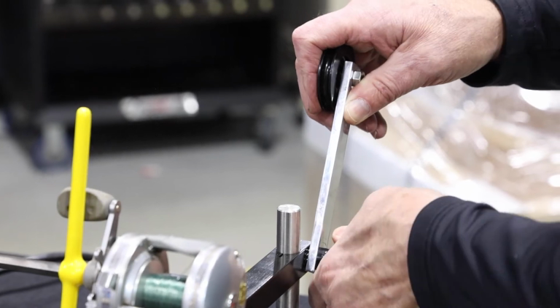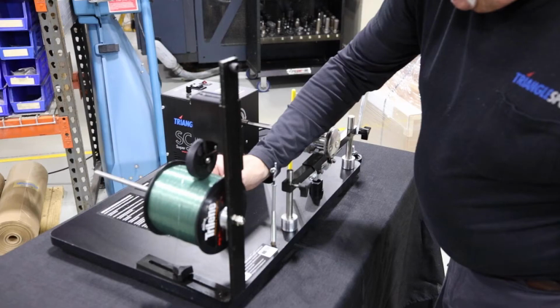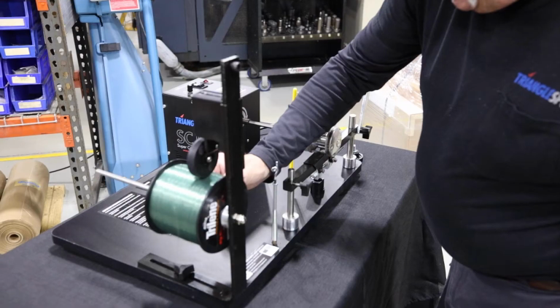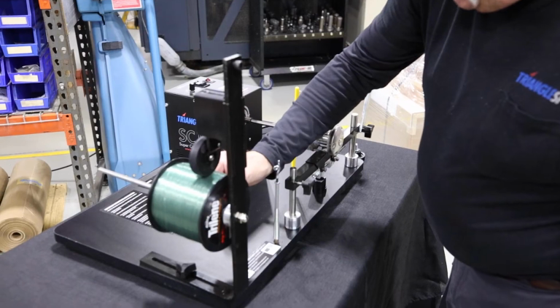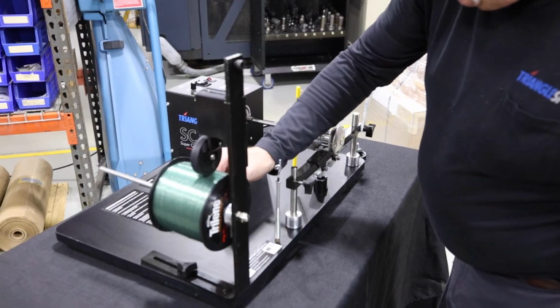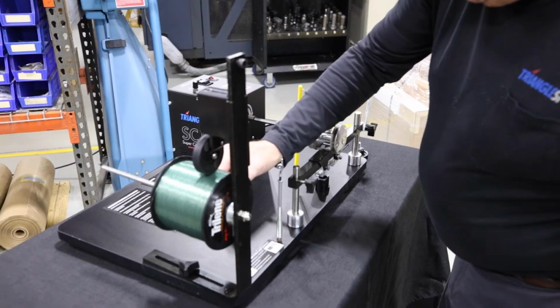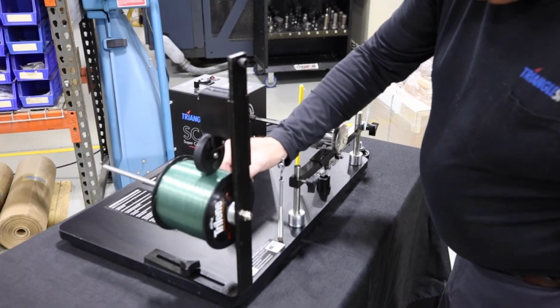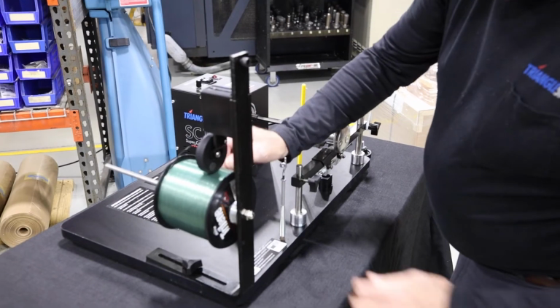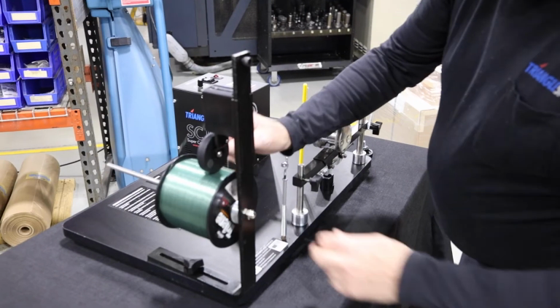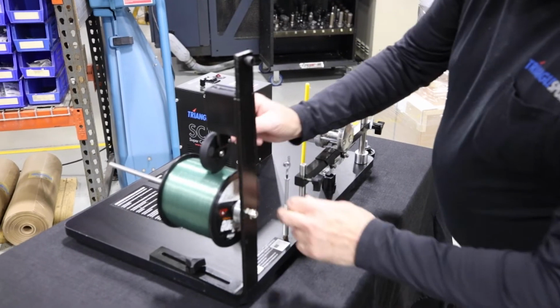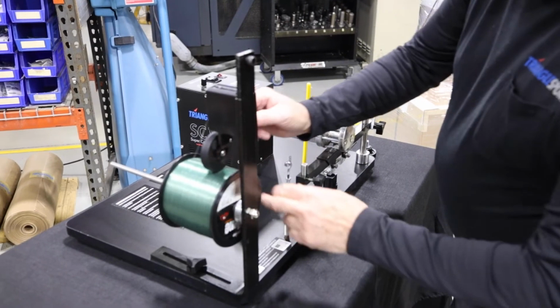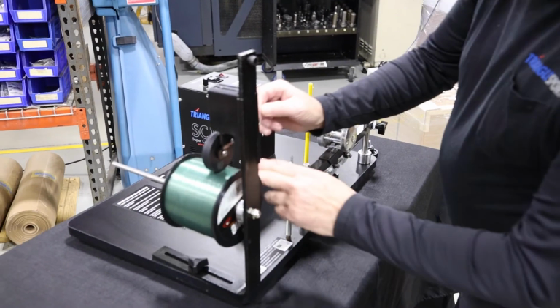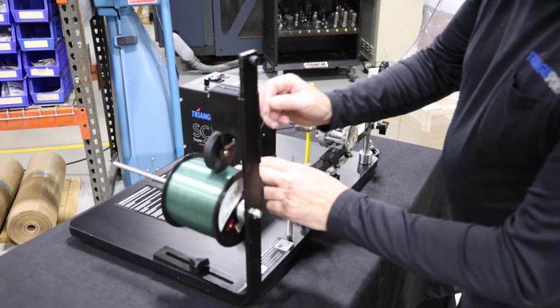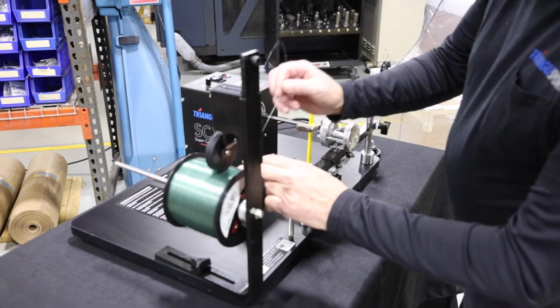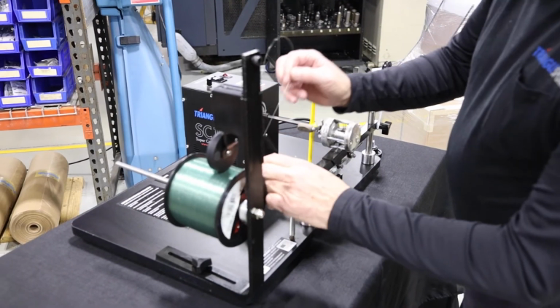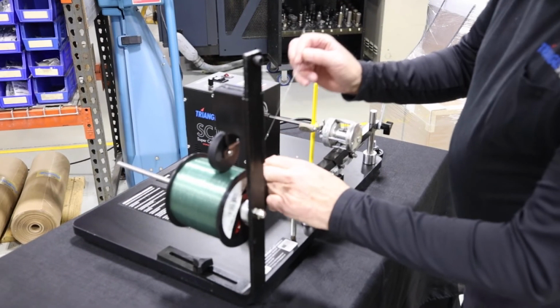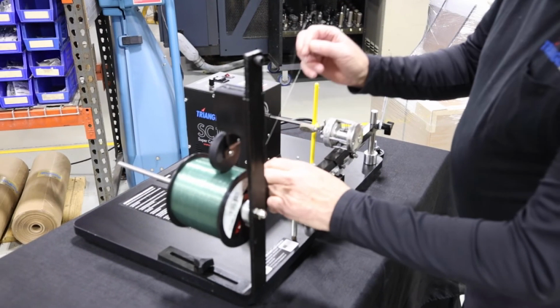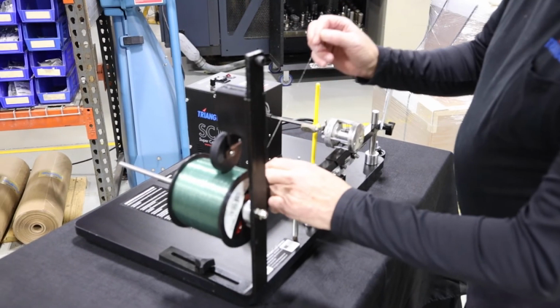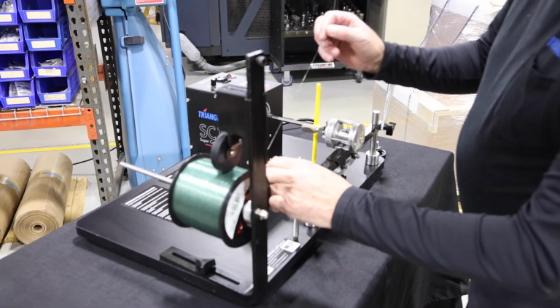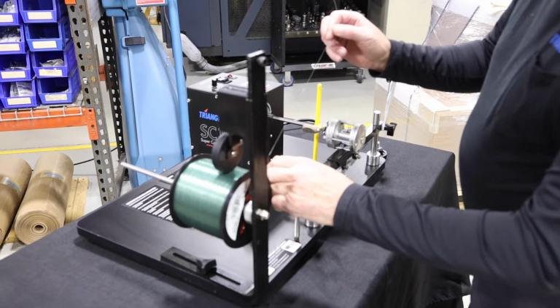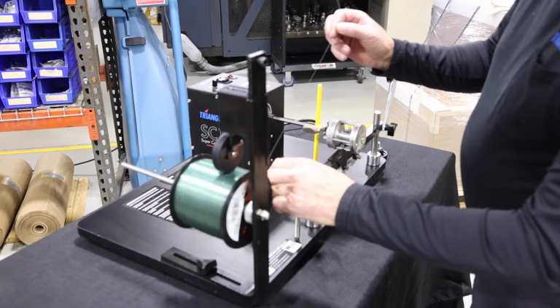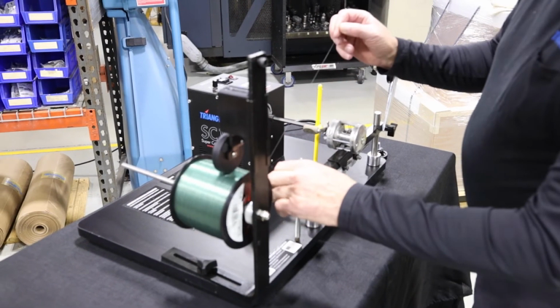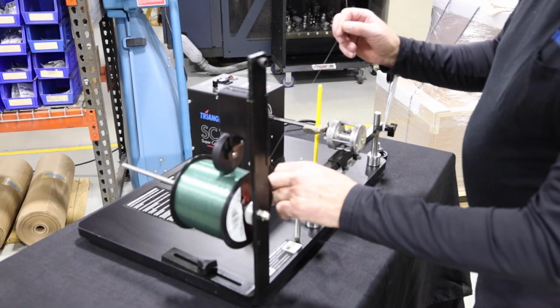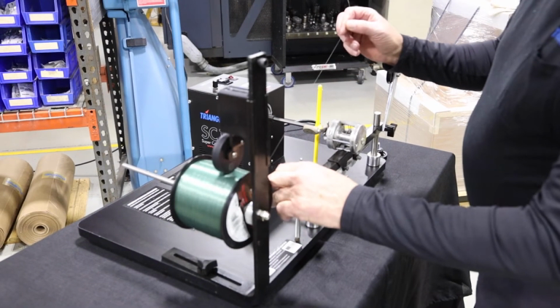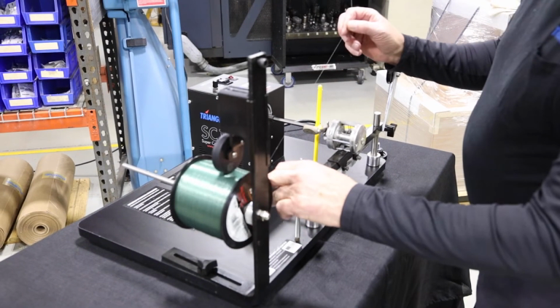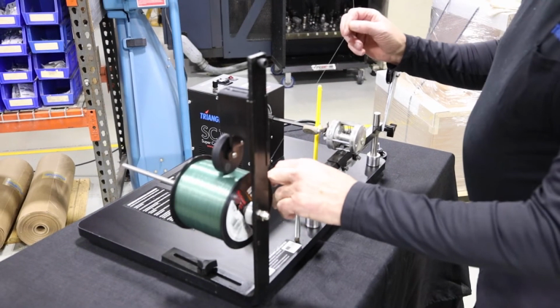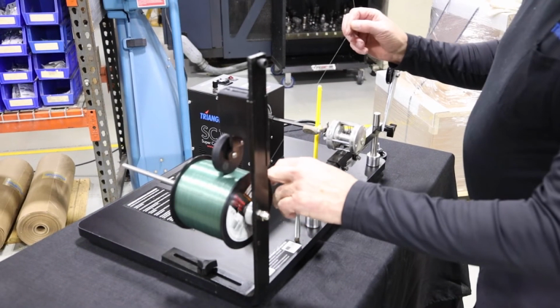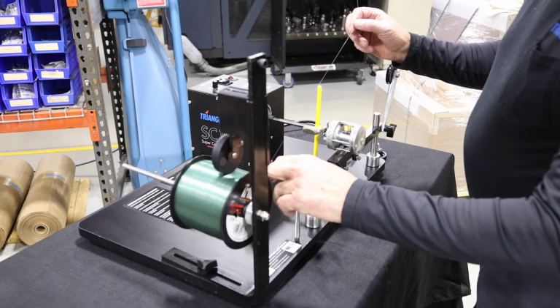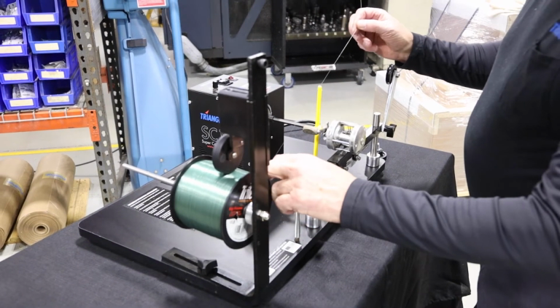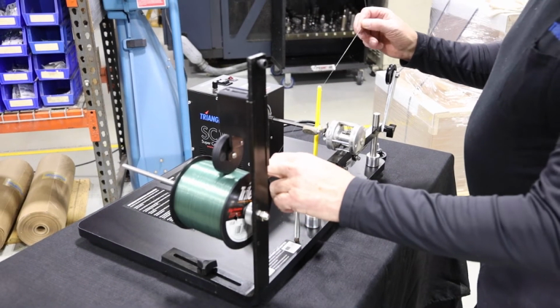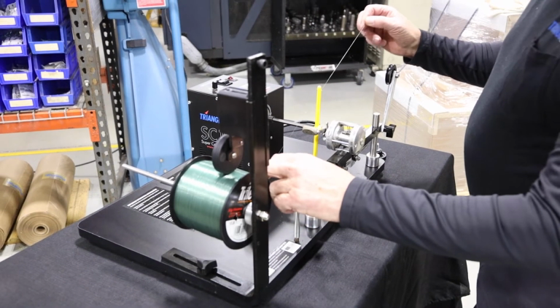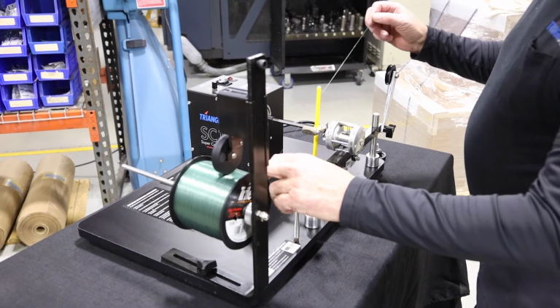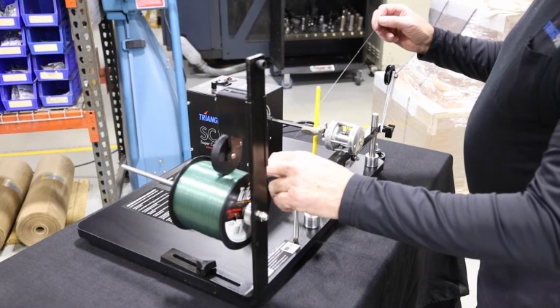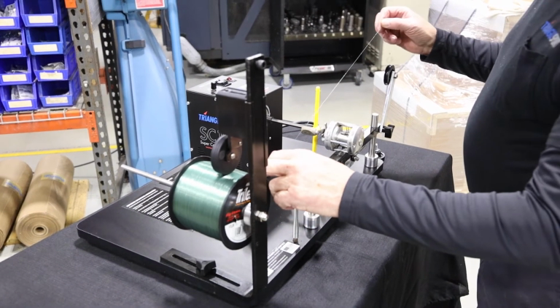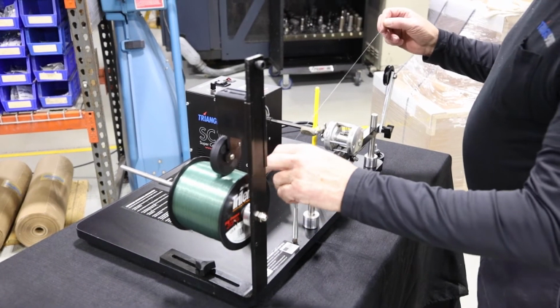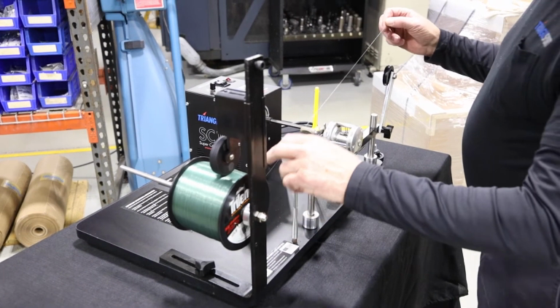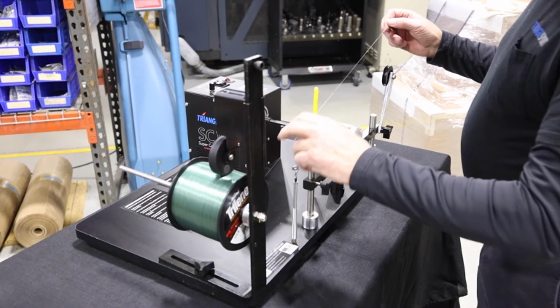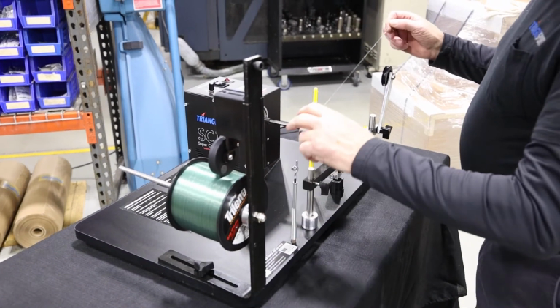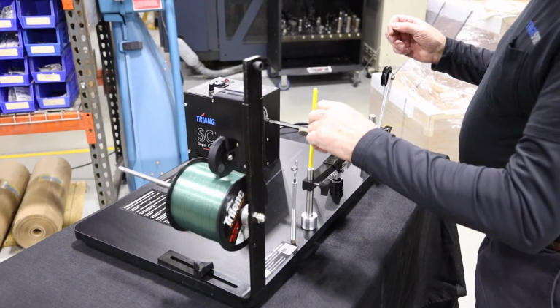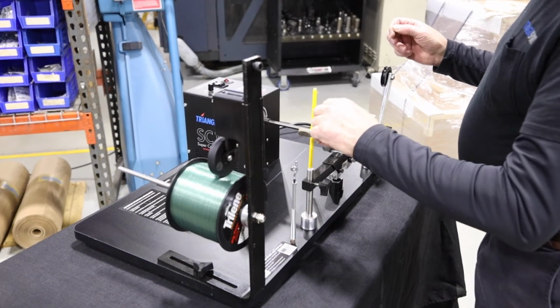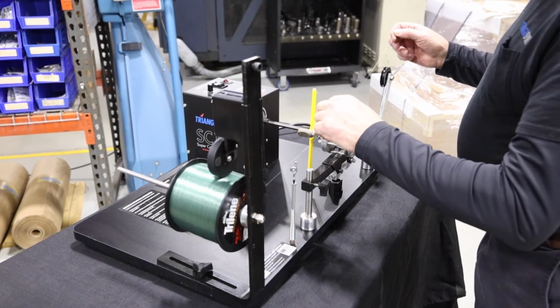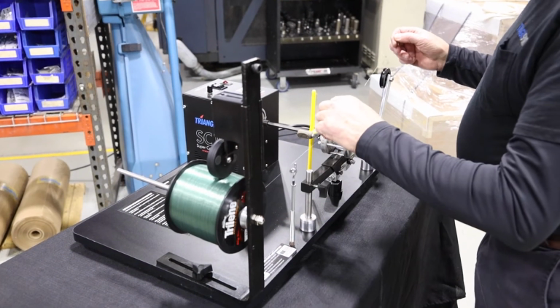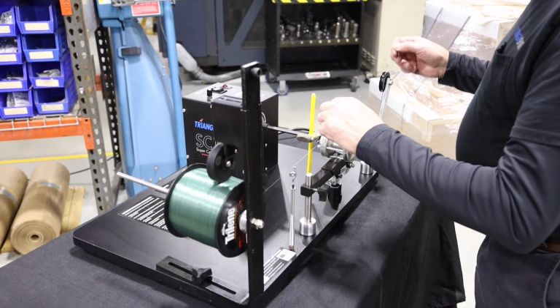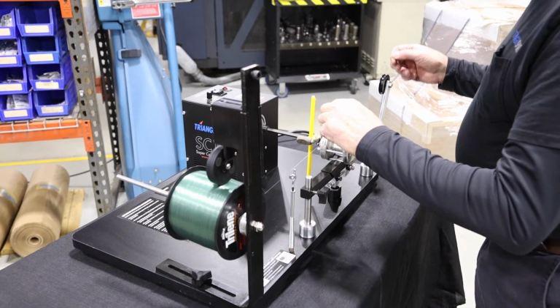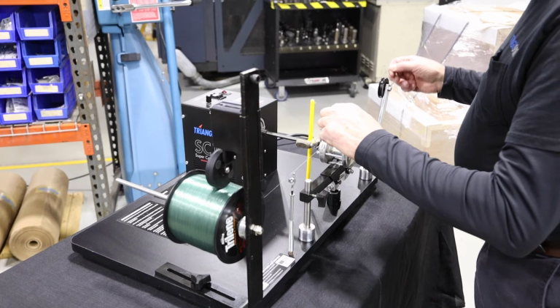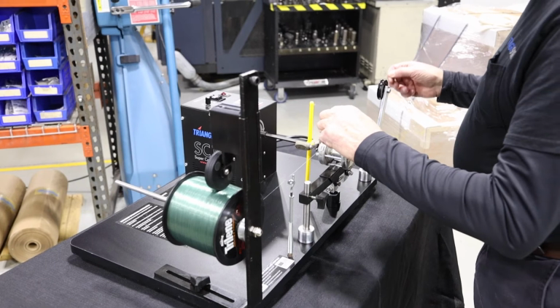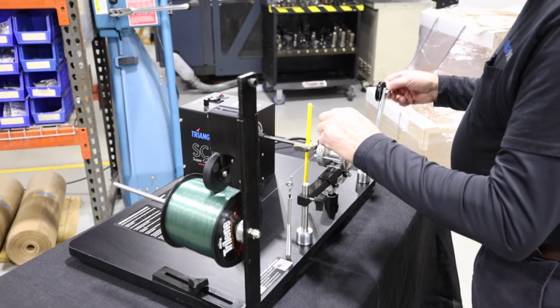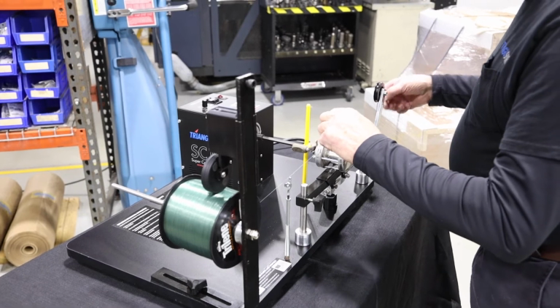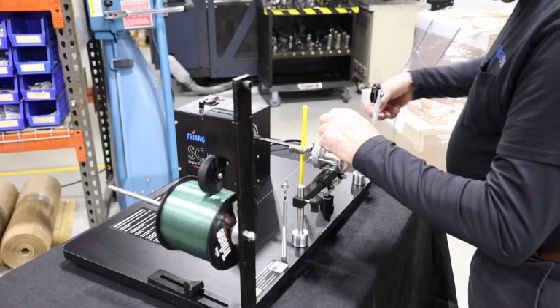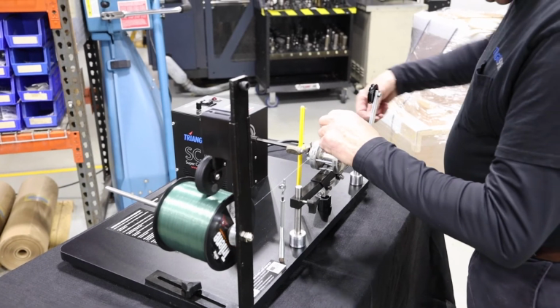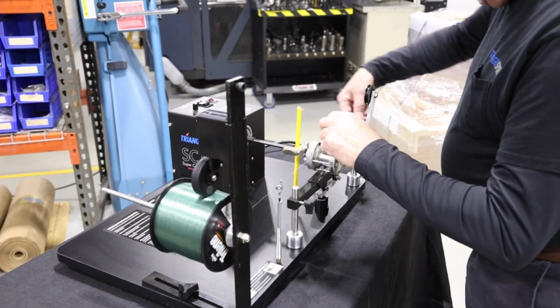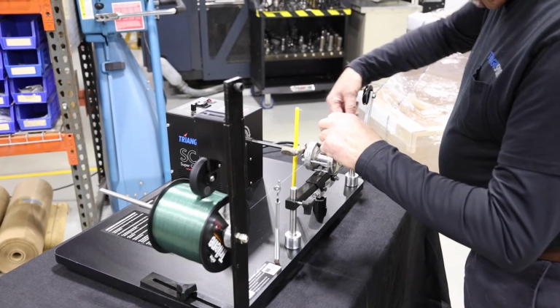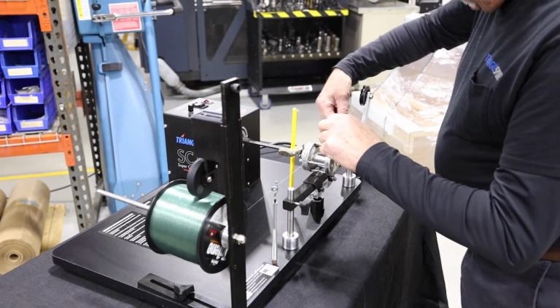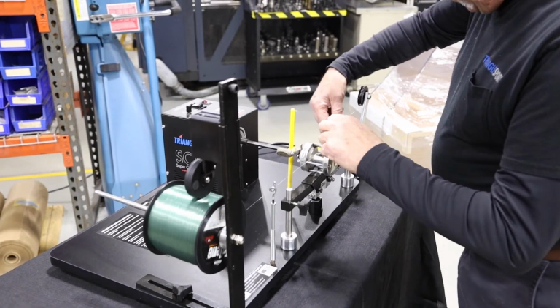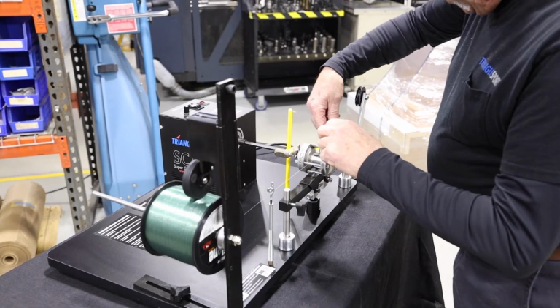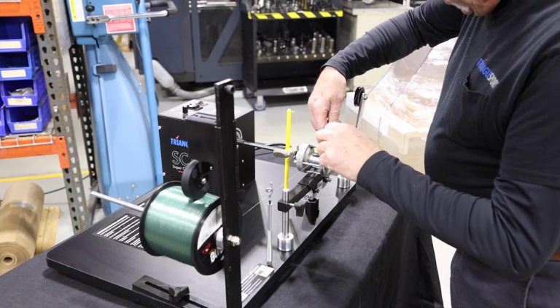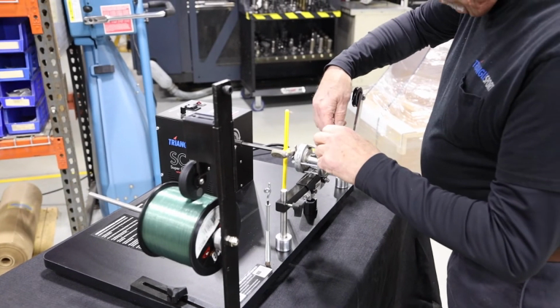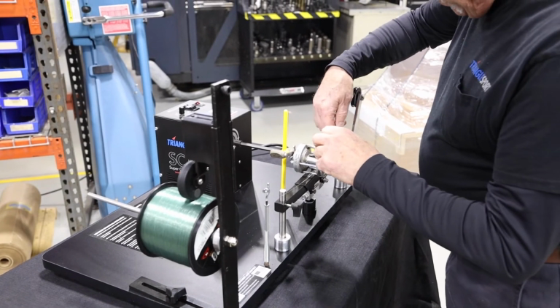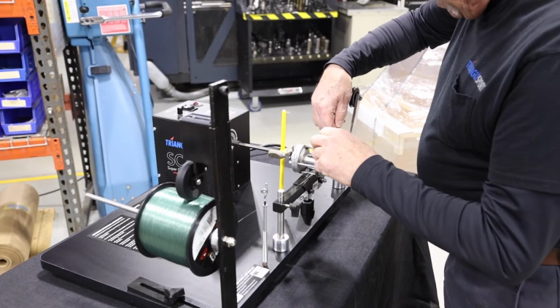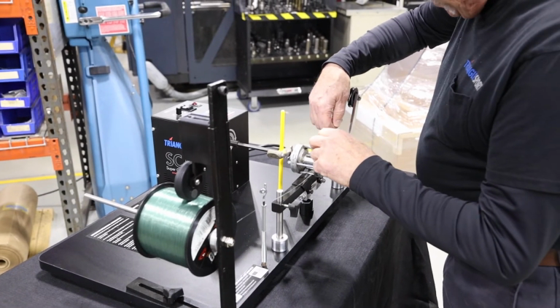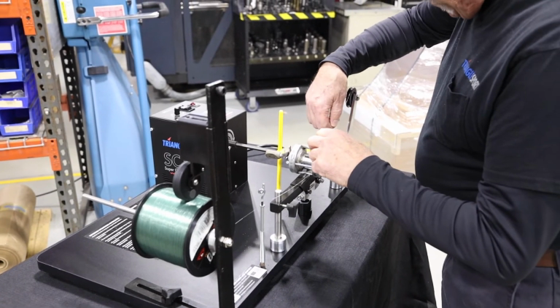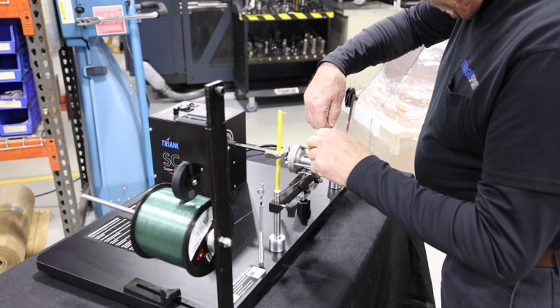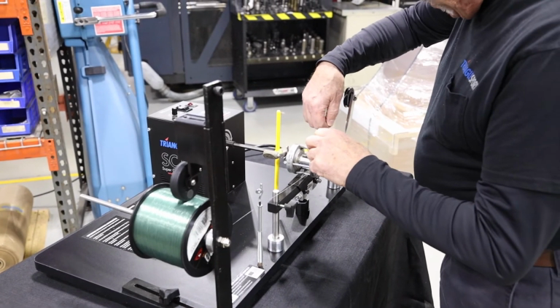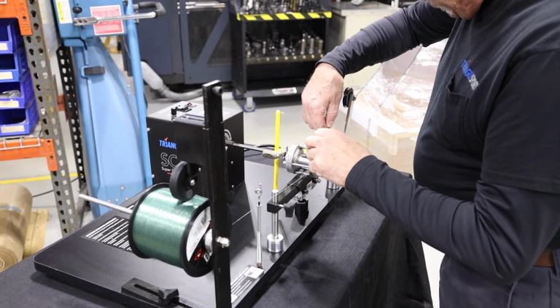Then the line will come off the bottom of the spool, over the top of the pulley, and attached to your reel.